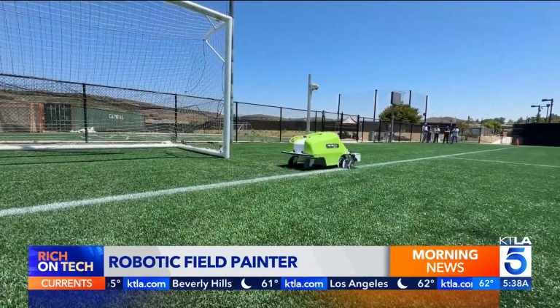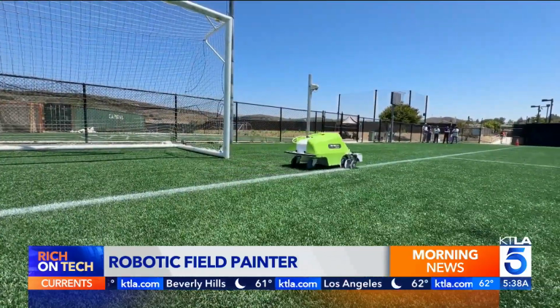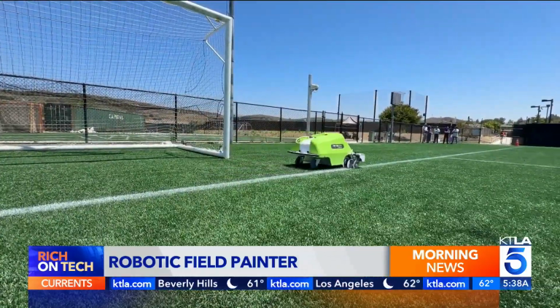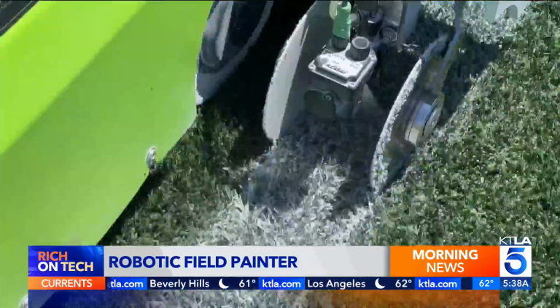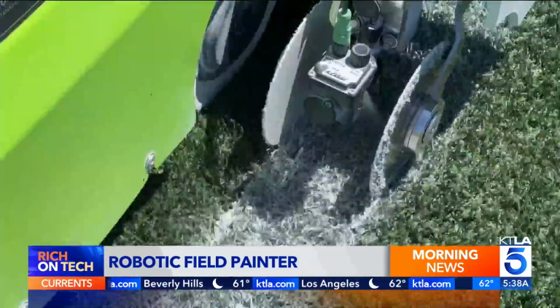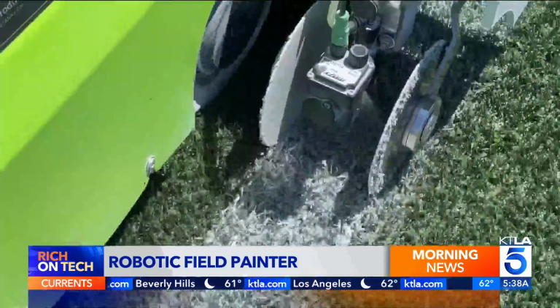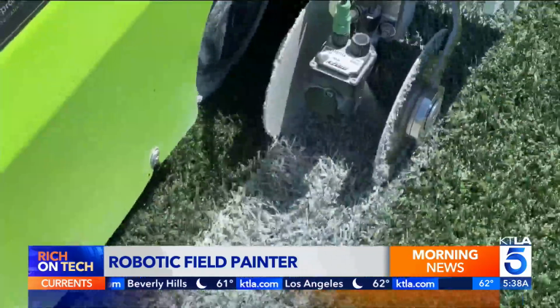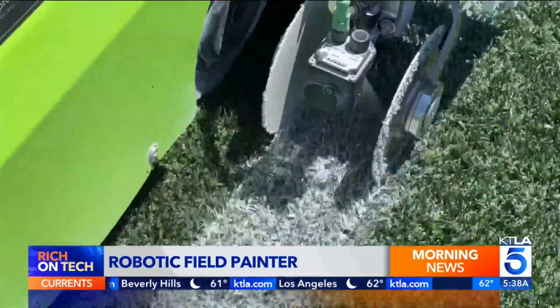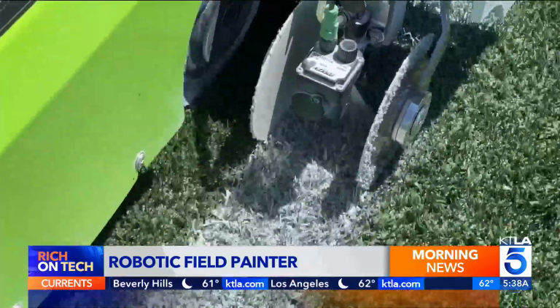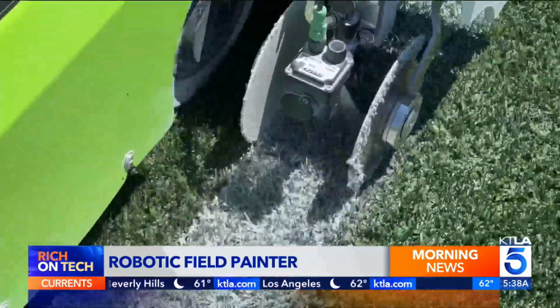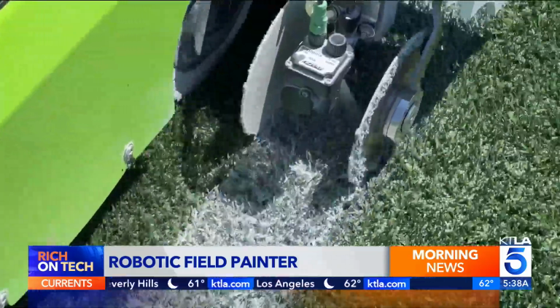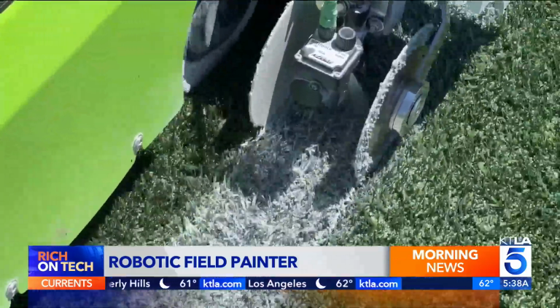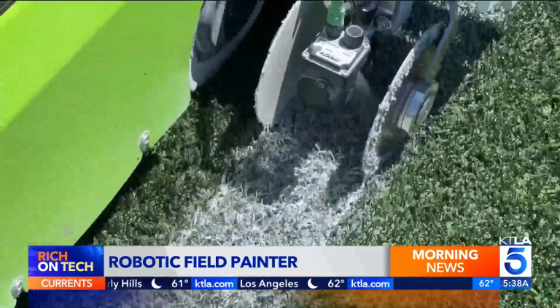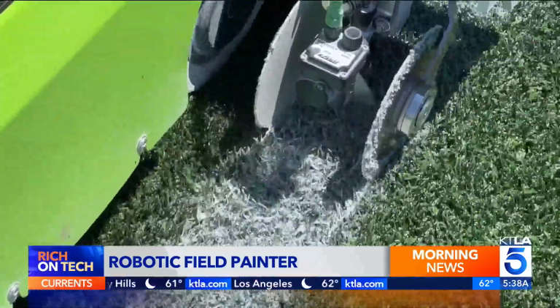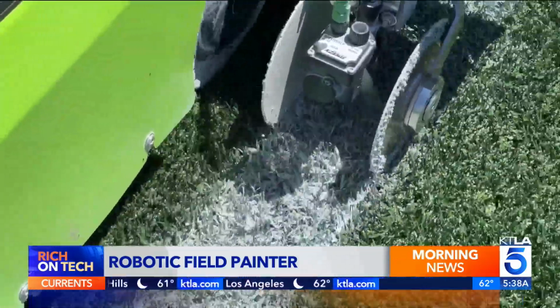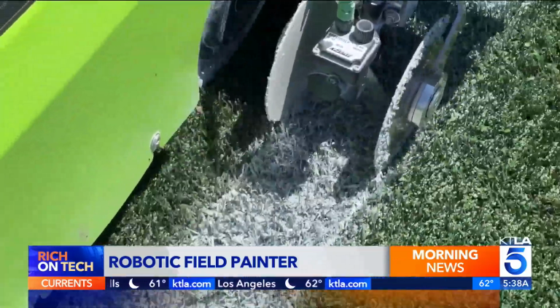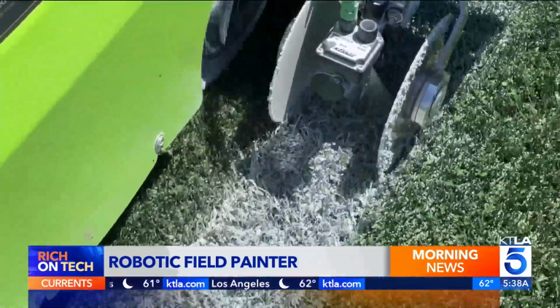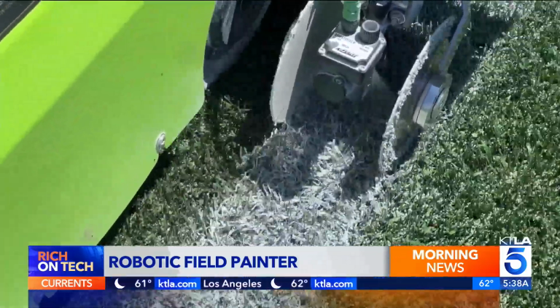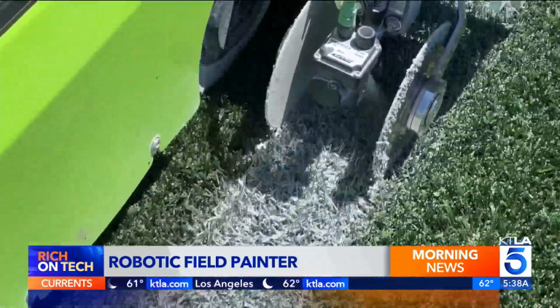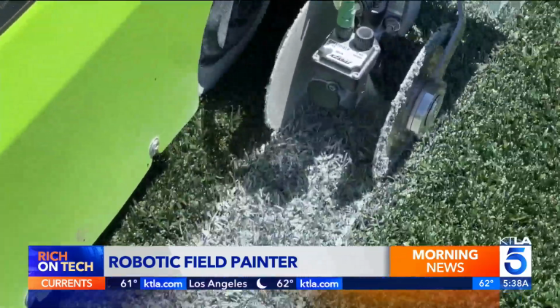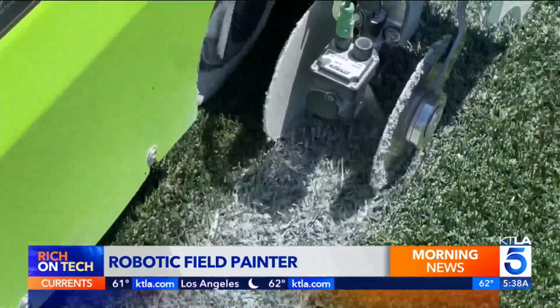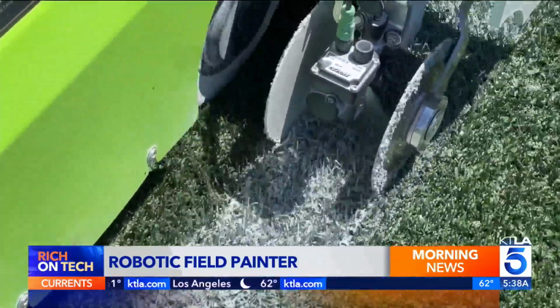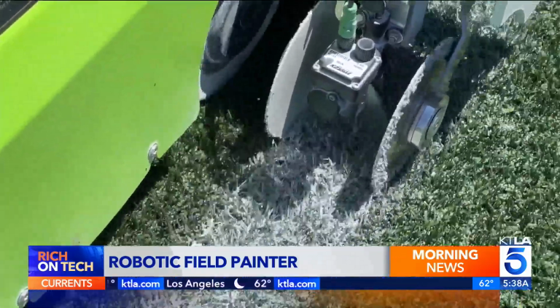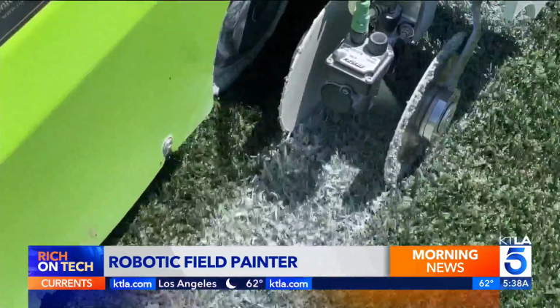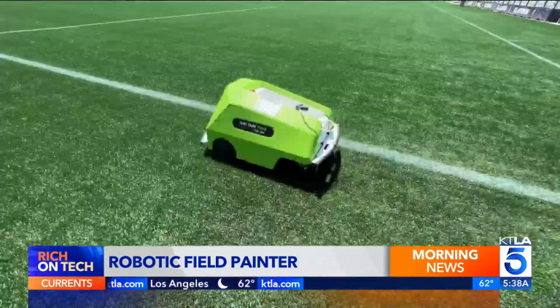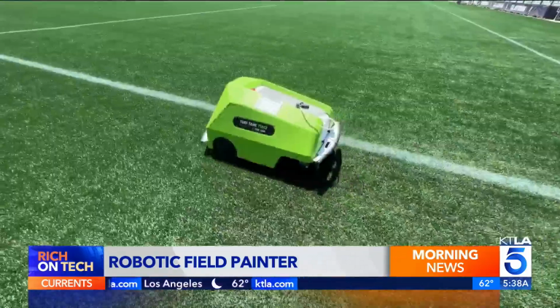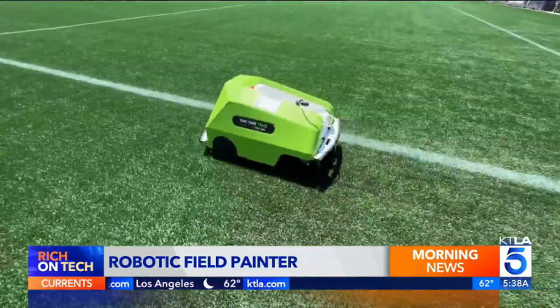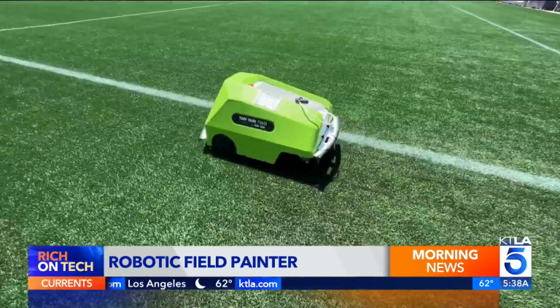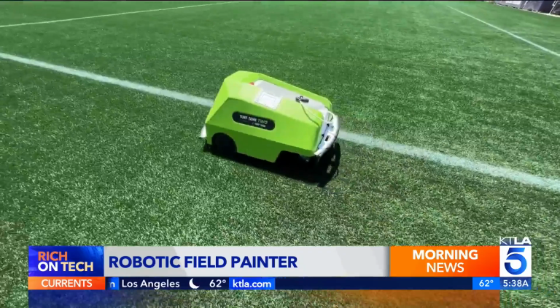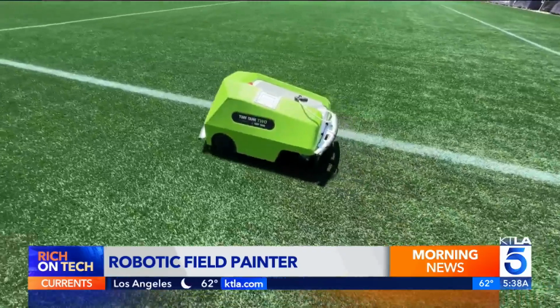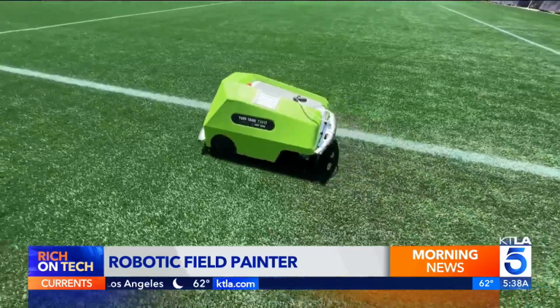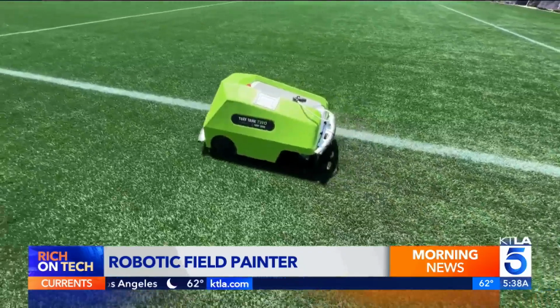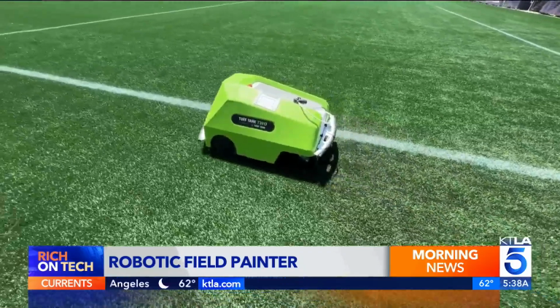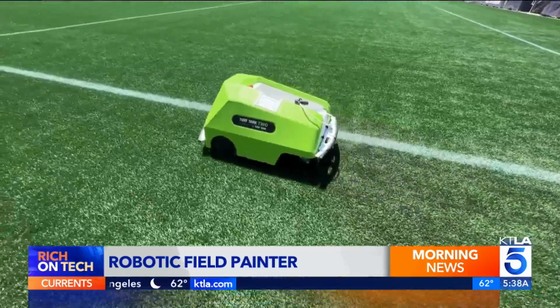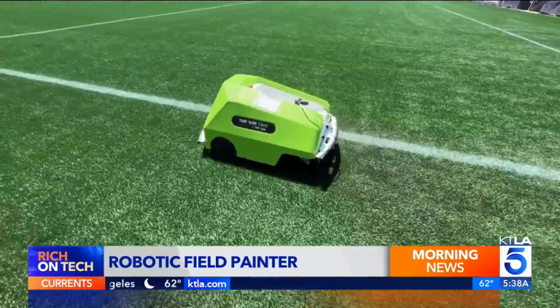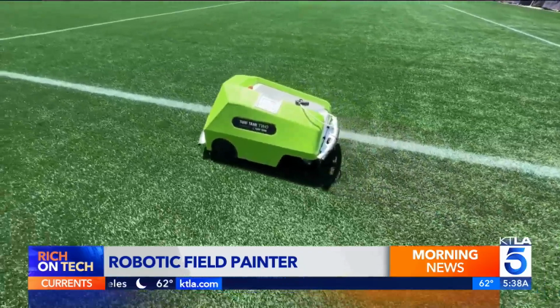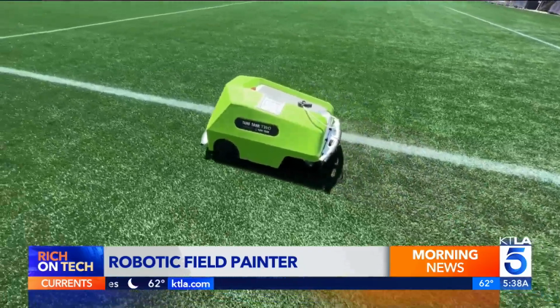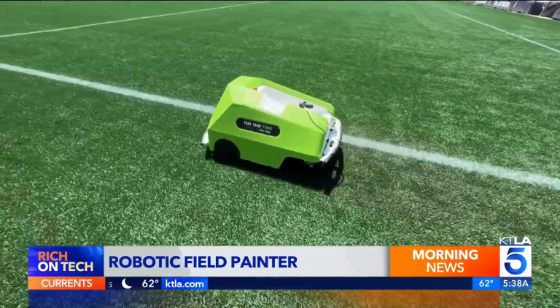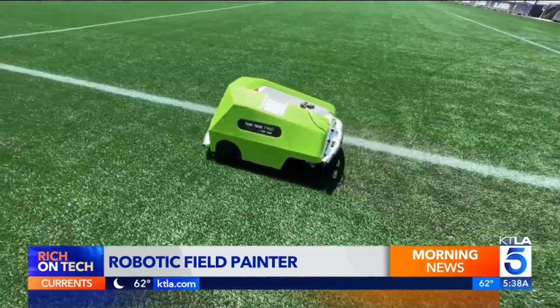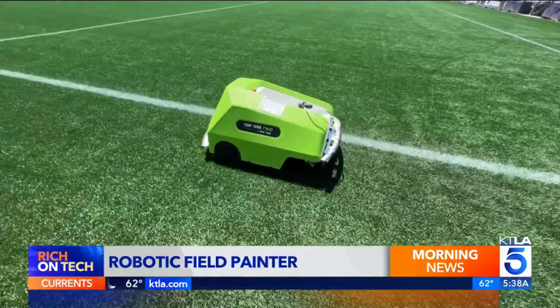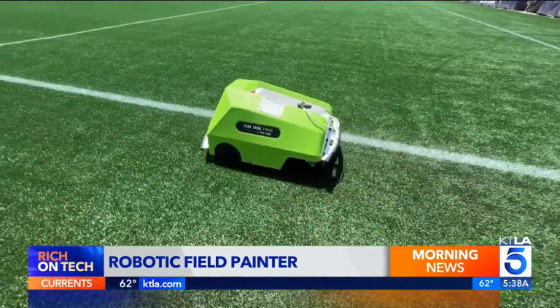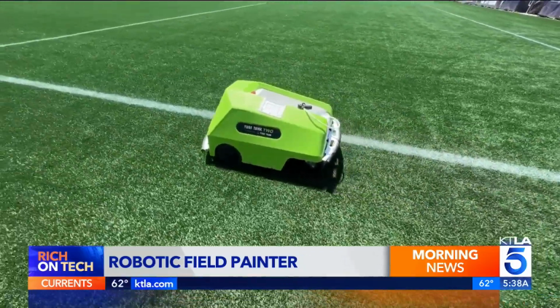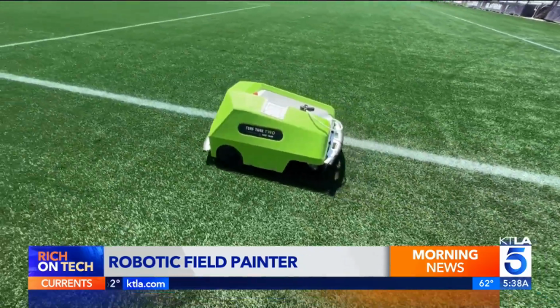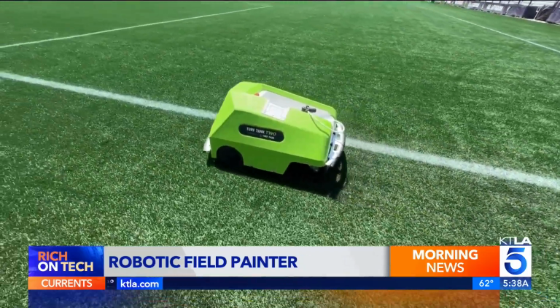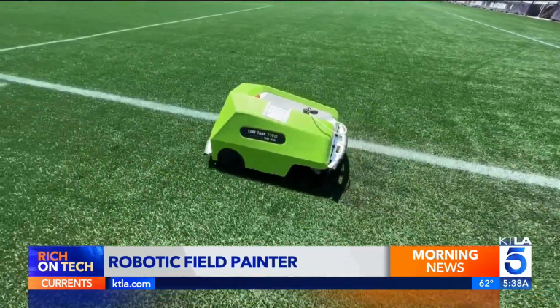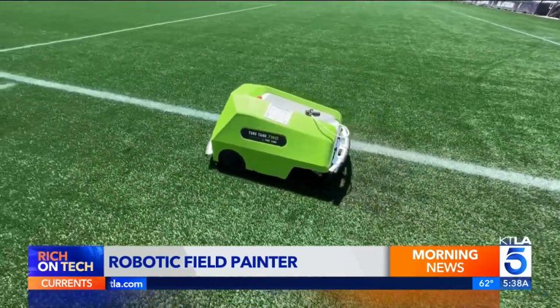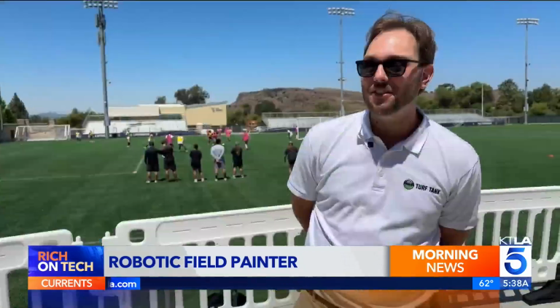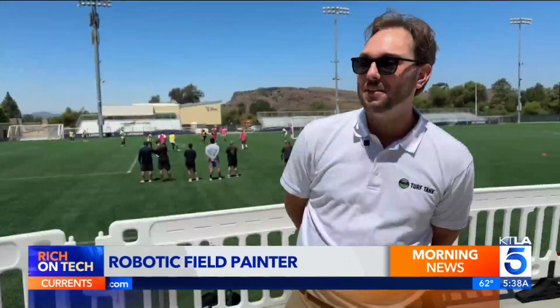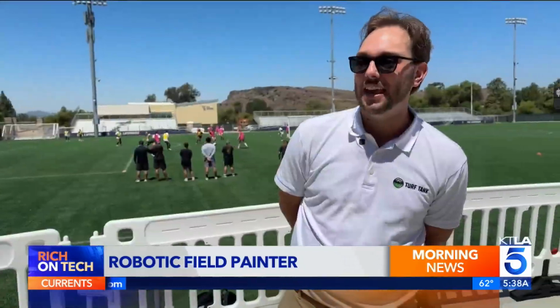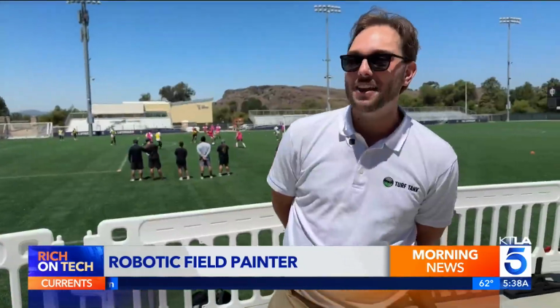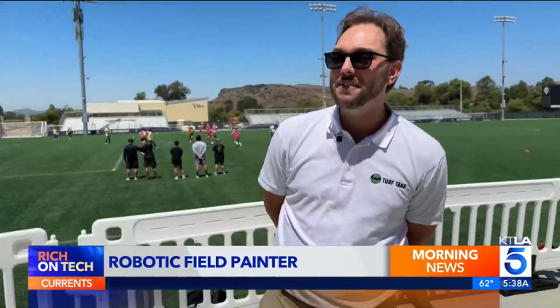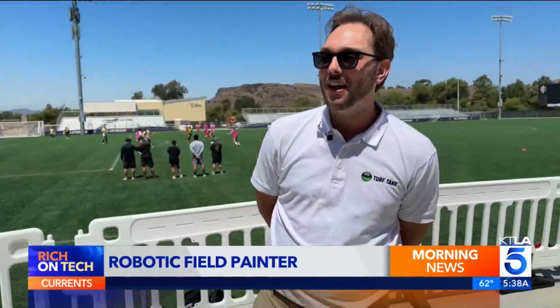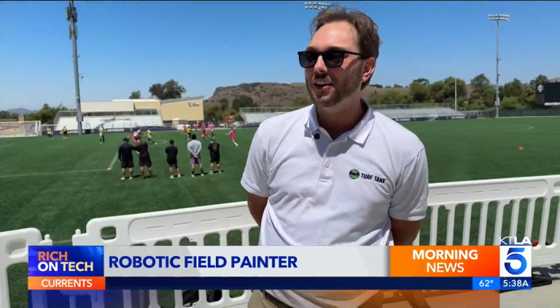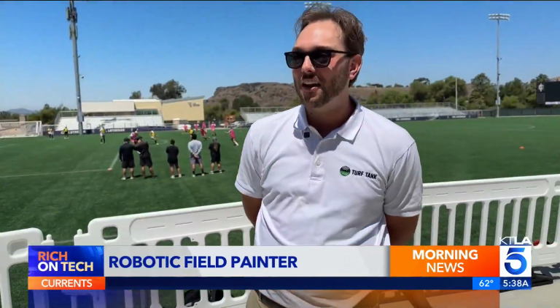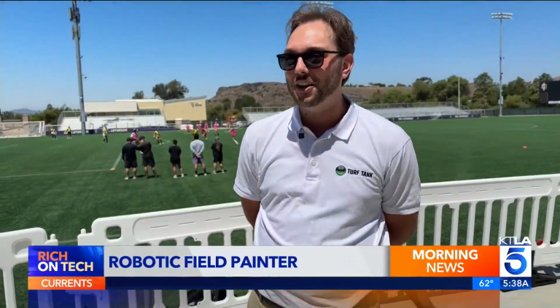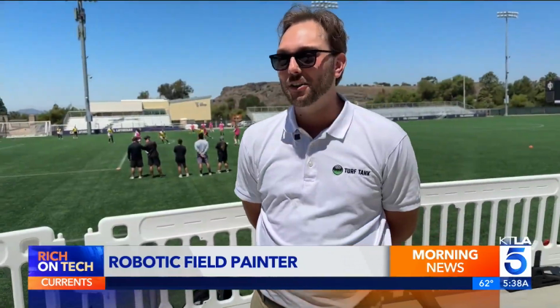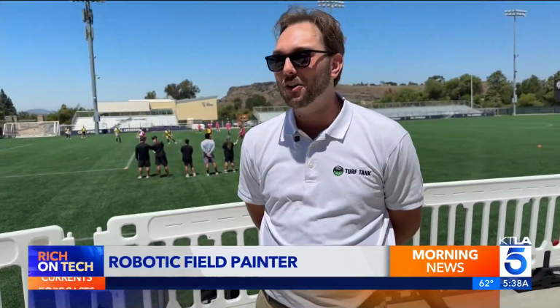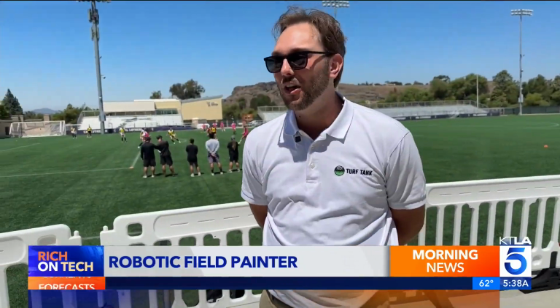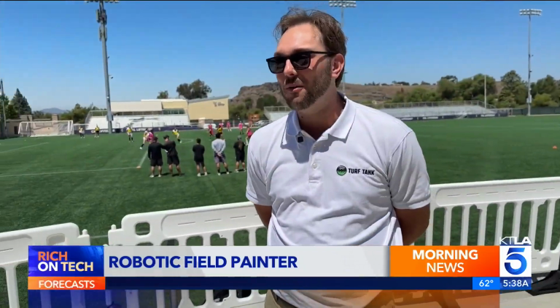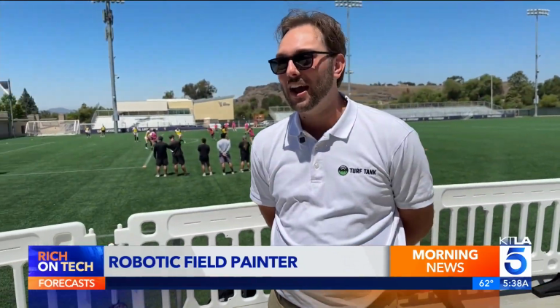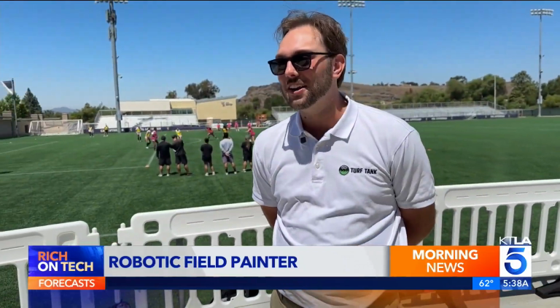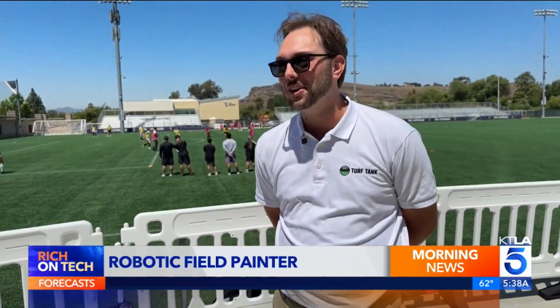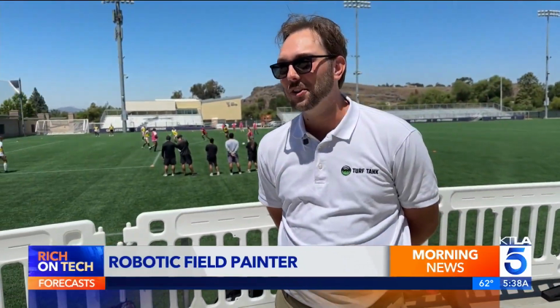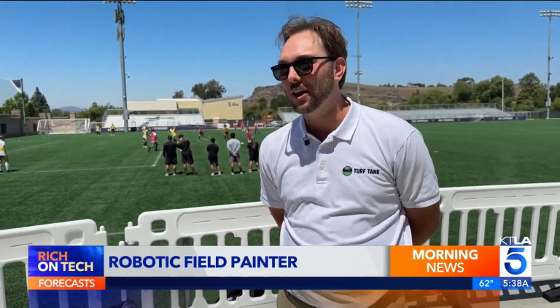The robots use less paint and are more efficient at field changes, making them popular — everybody from the NFL down to your local AYSO club.